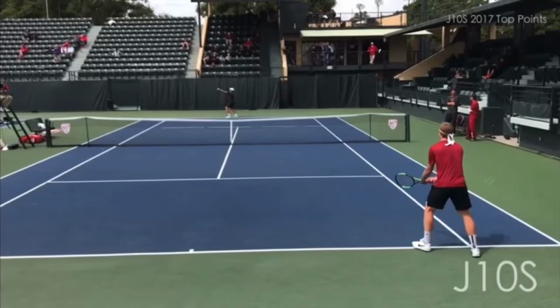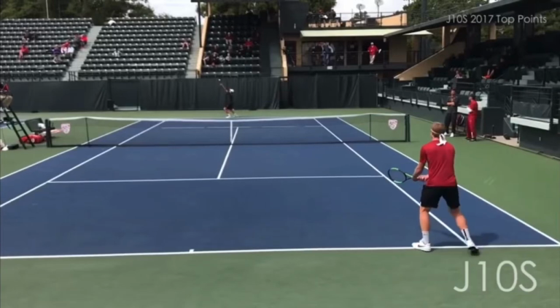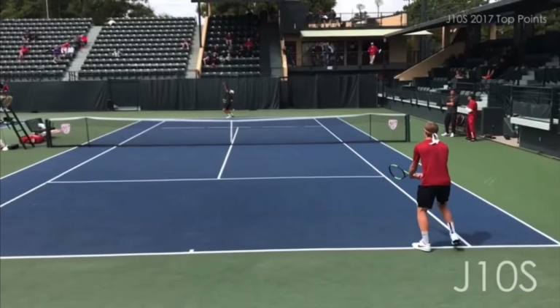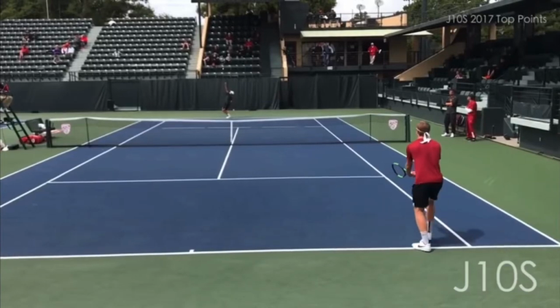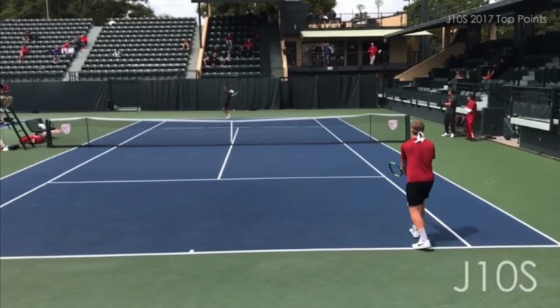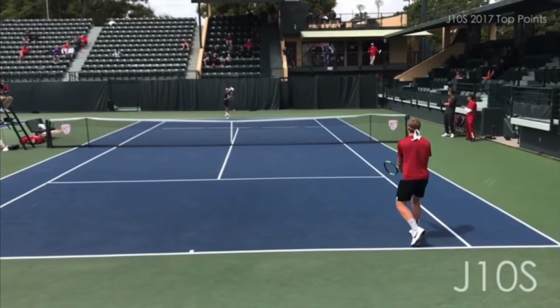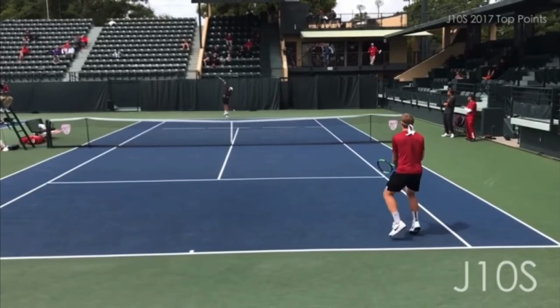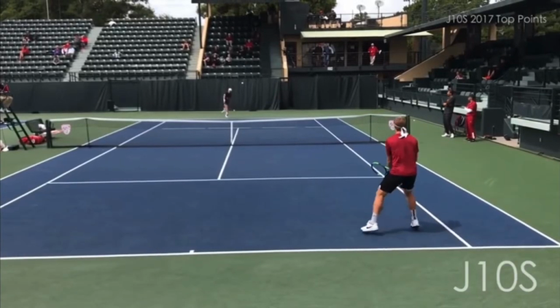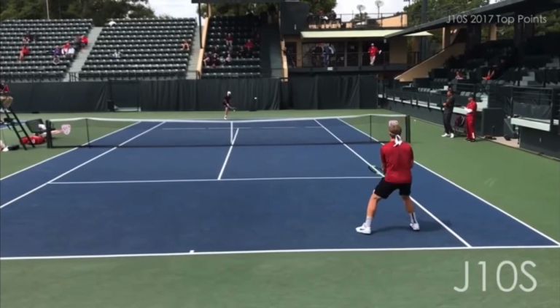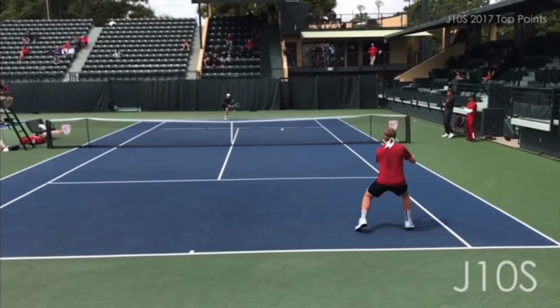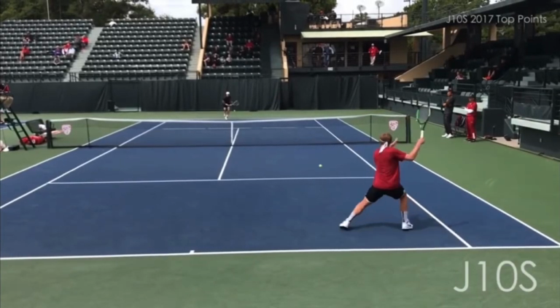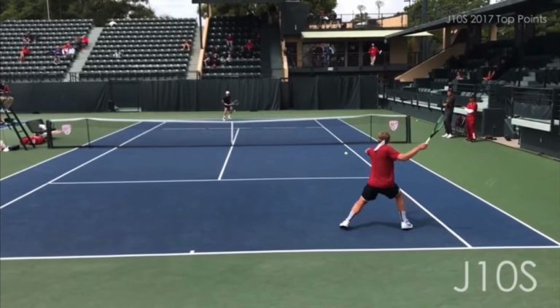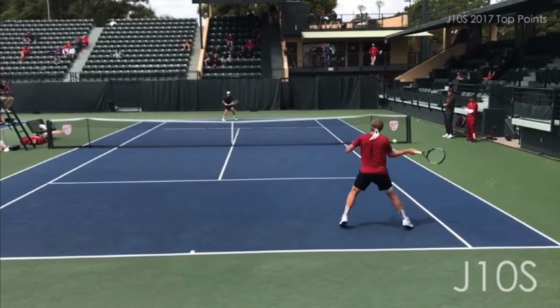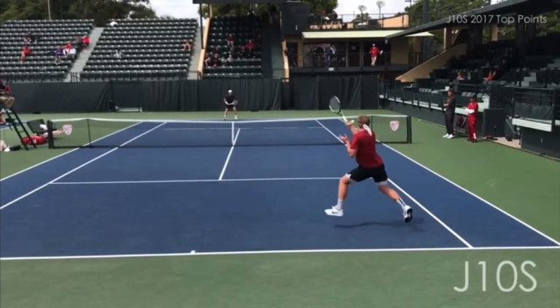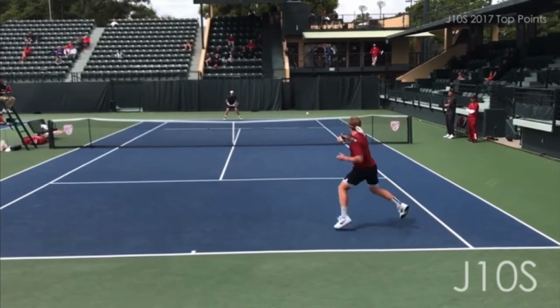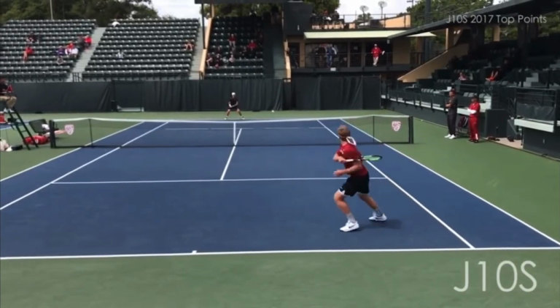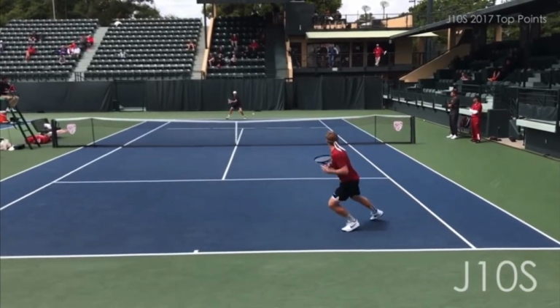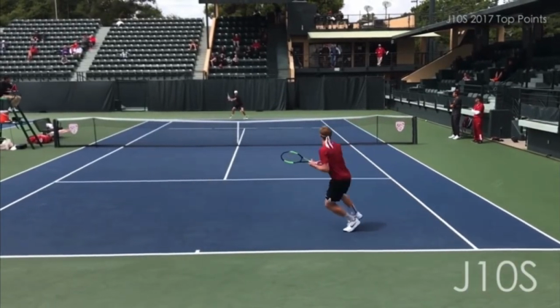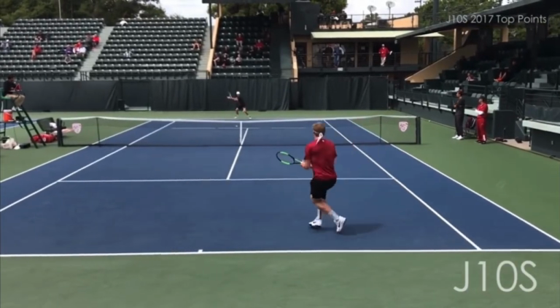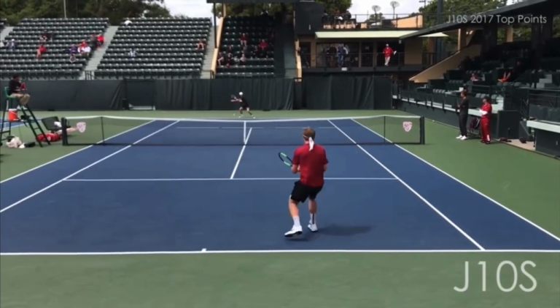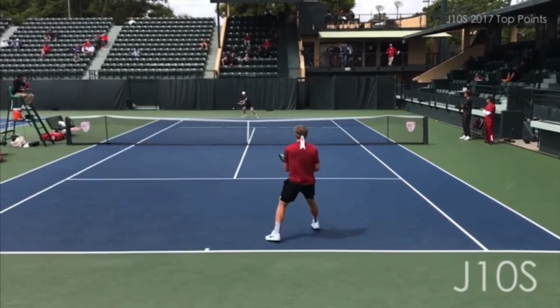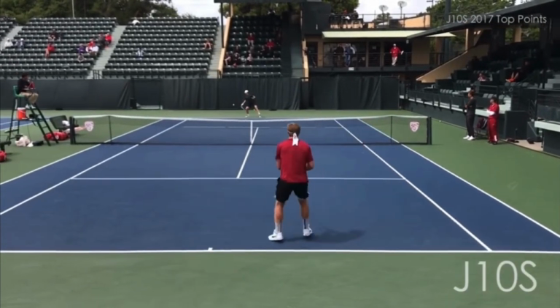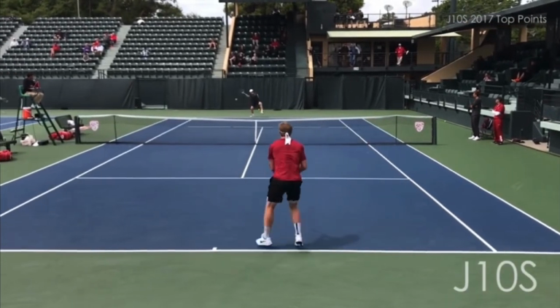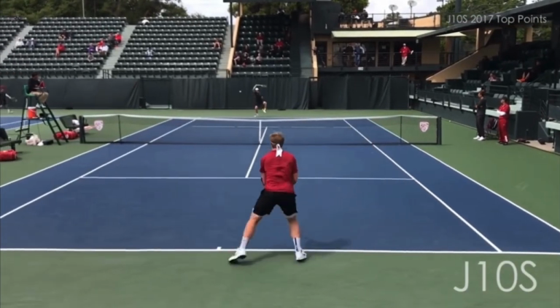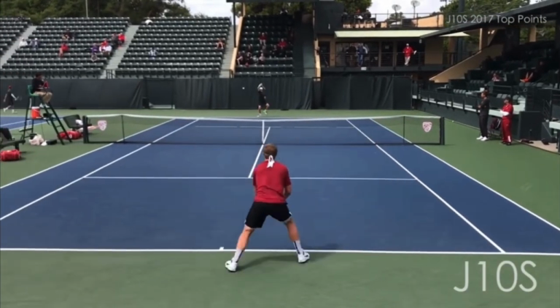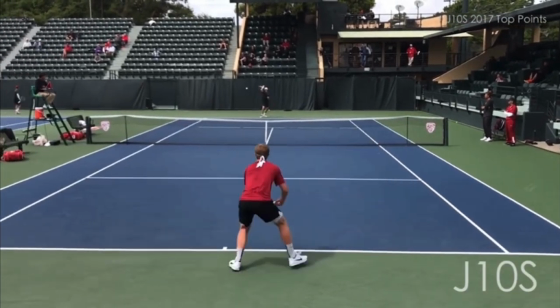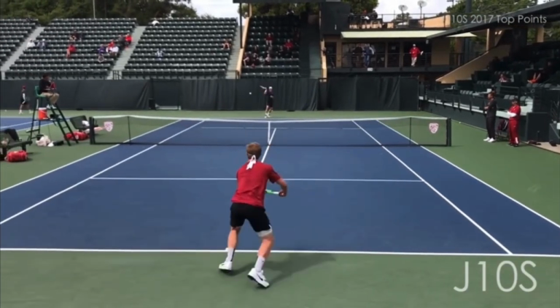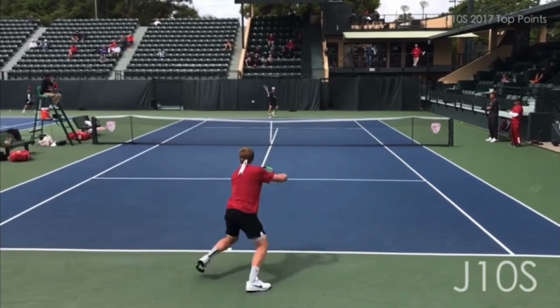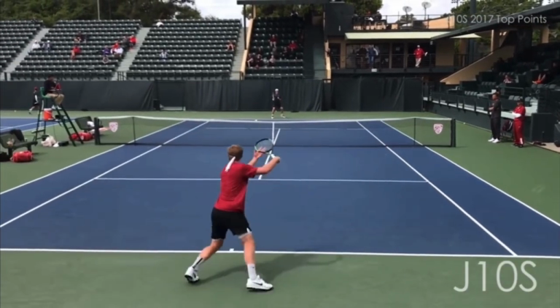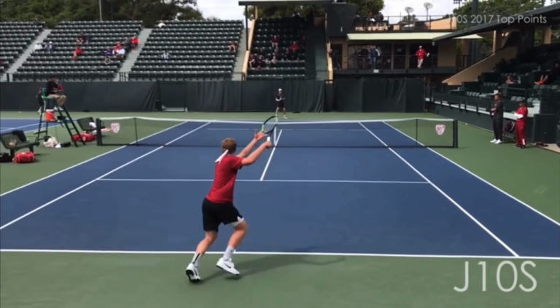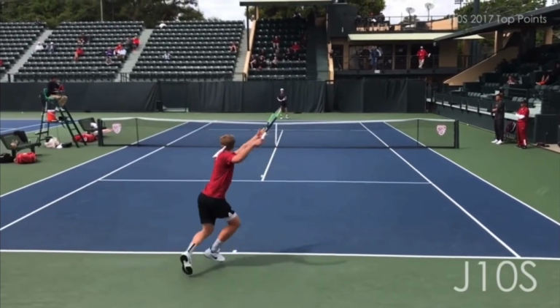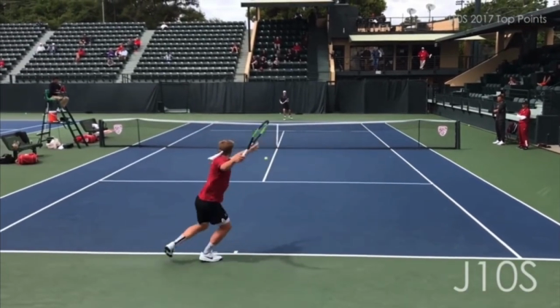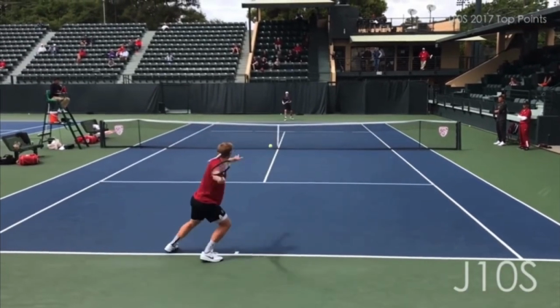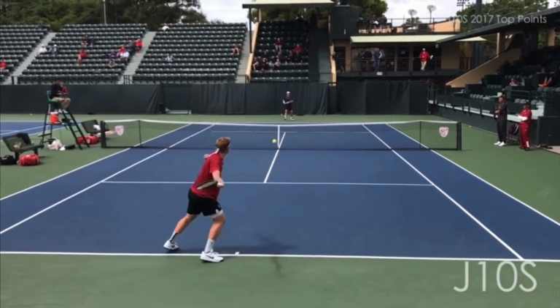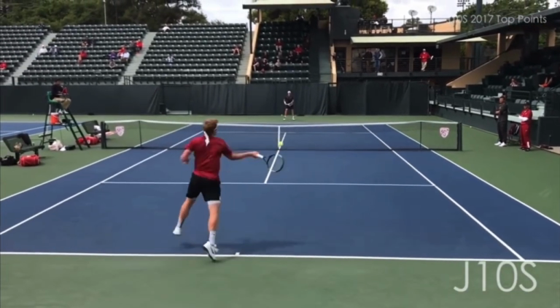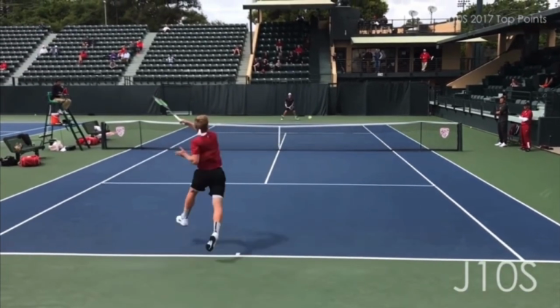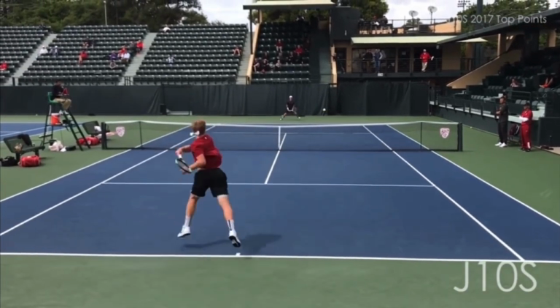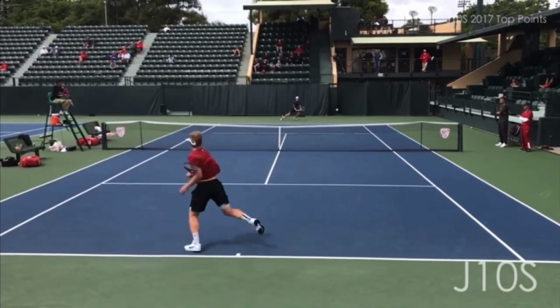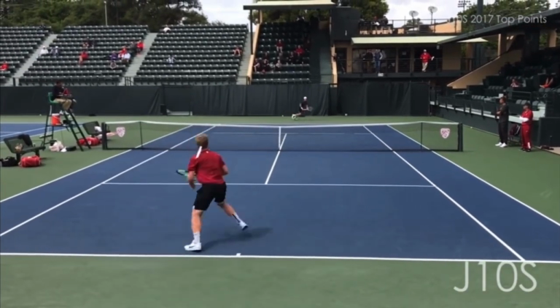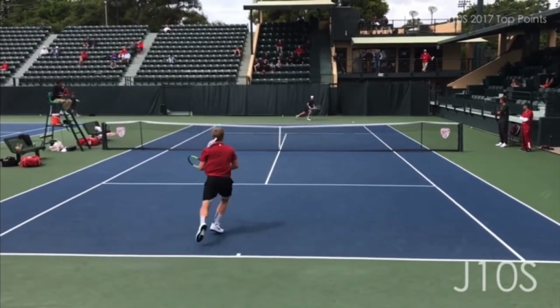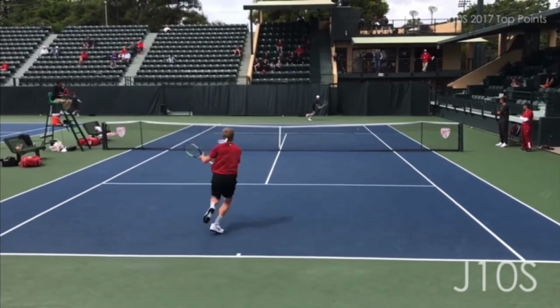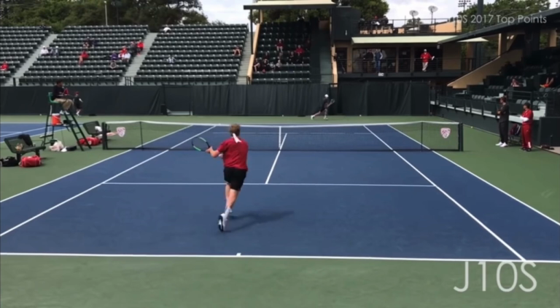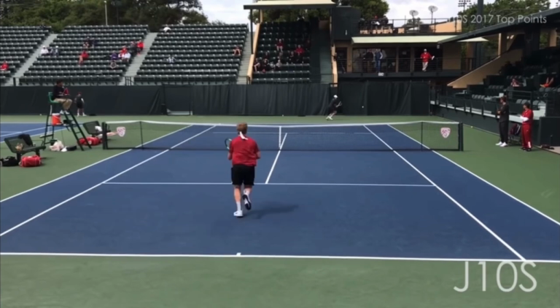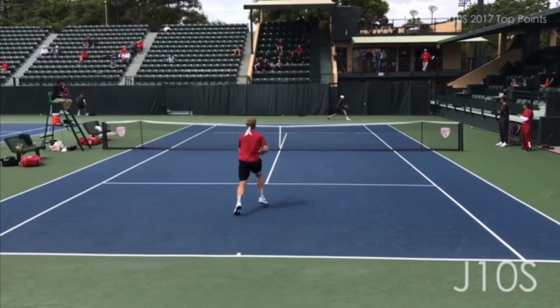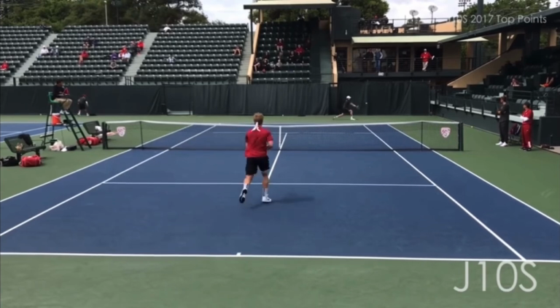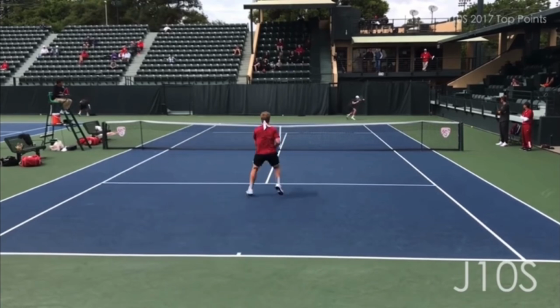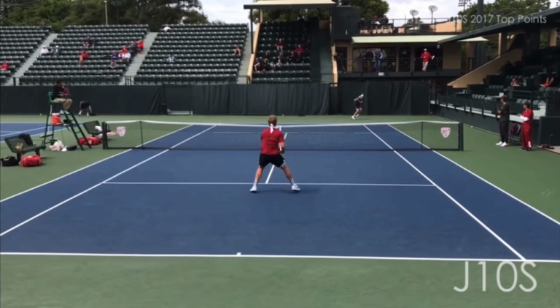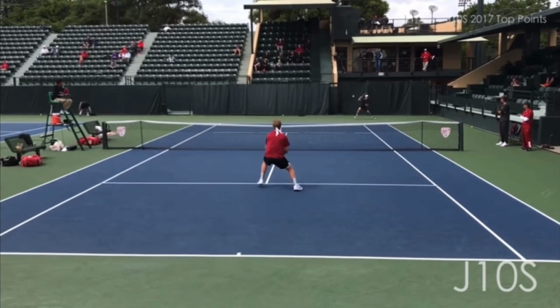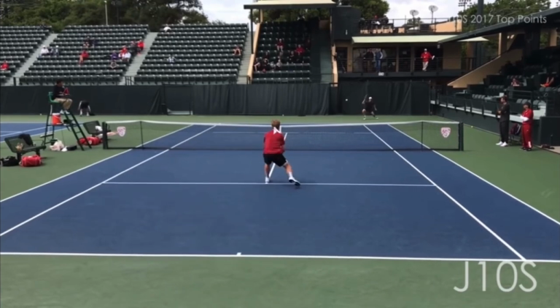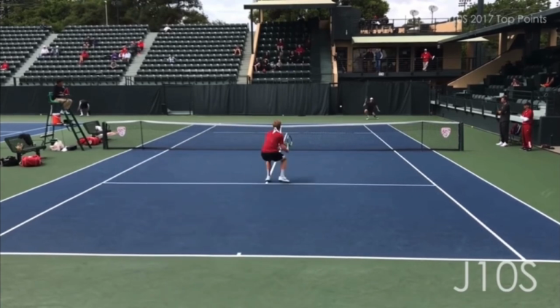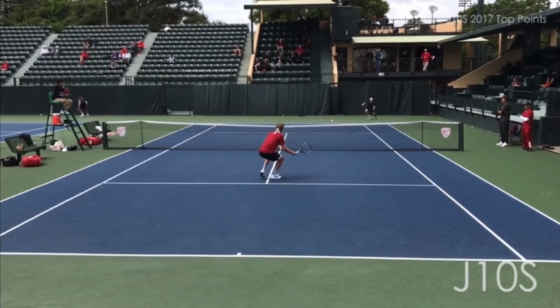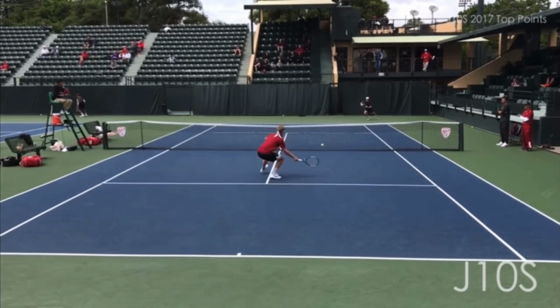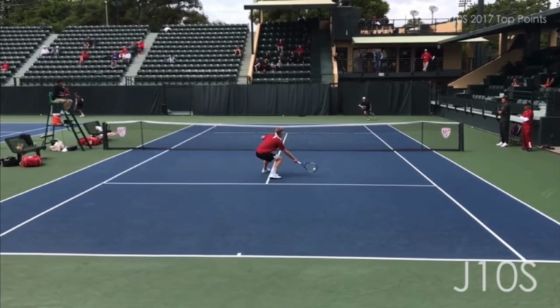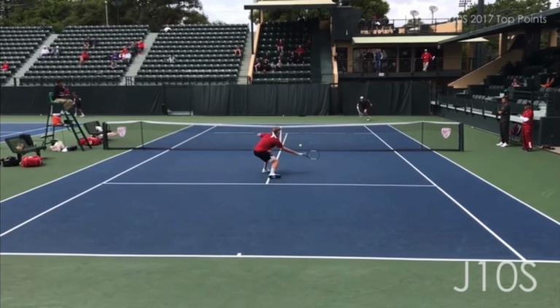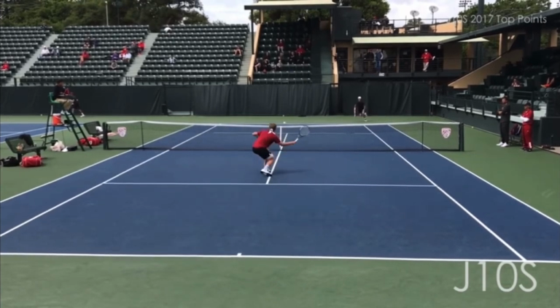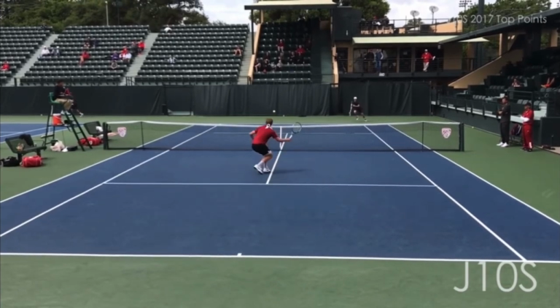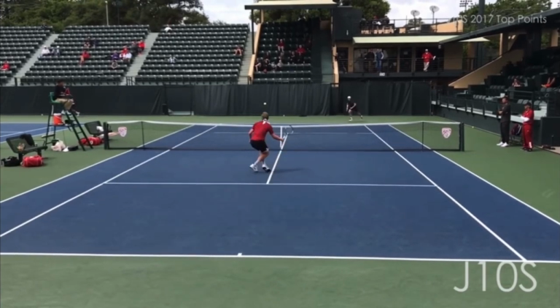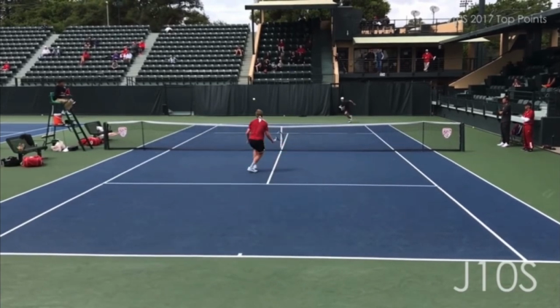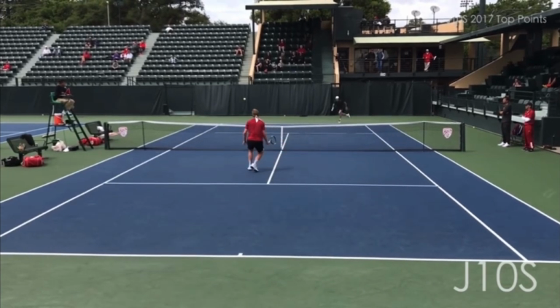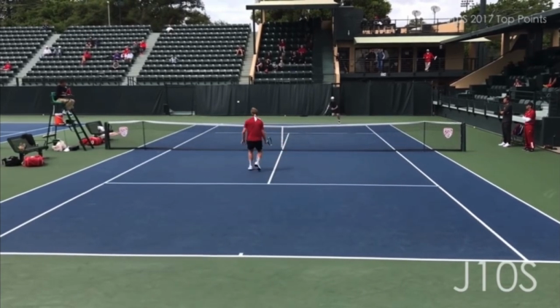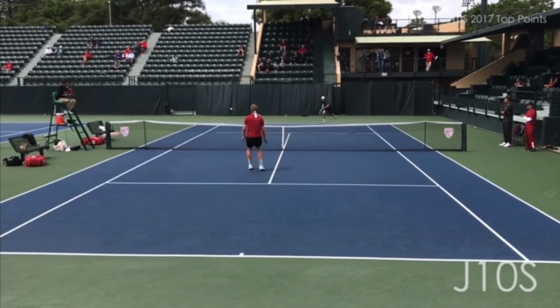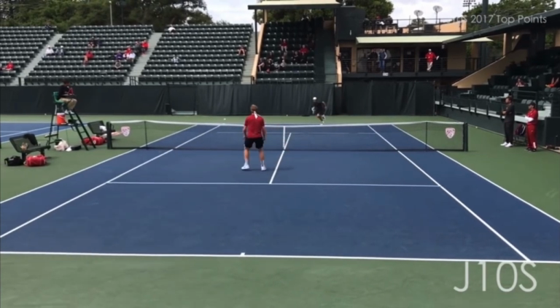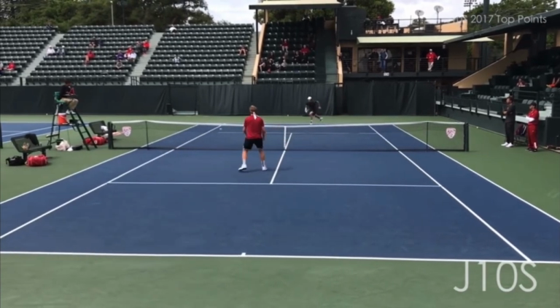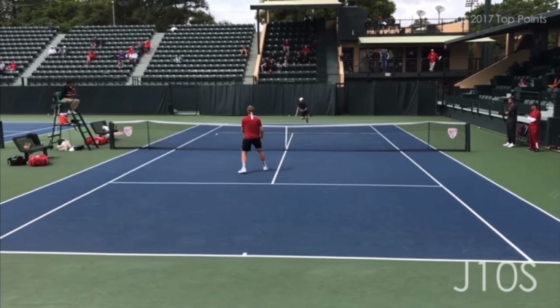One of the best ways to win the point in singles when your opponent comes to the net is to just simply hit the ball right to them. Let me show you what I mean.